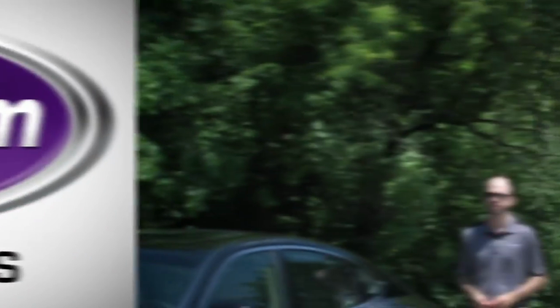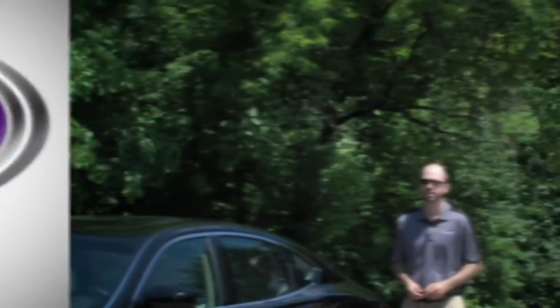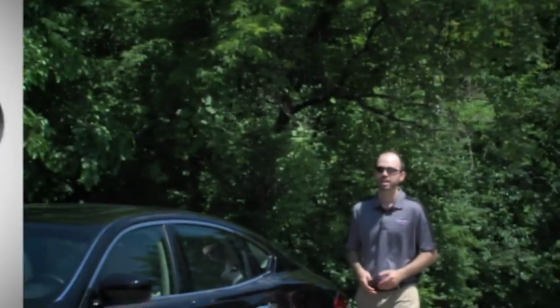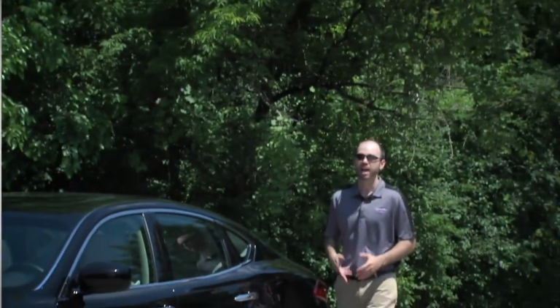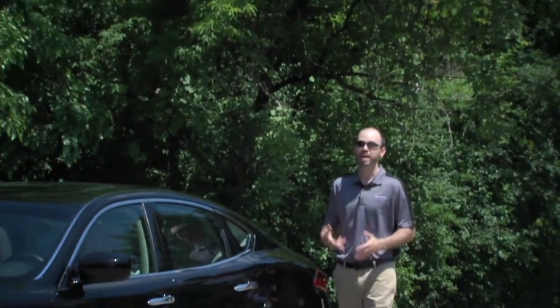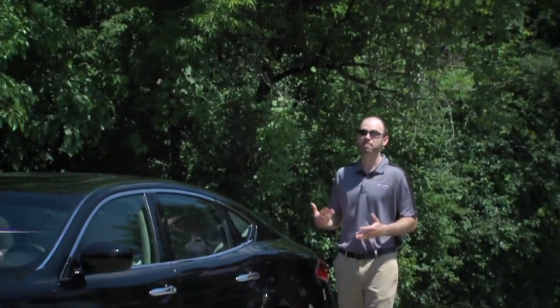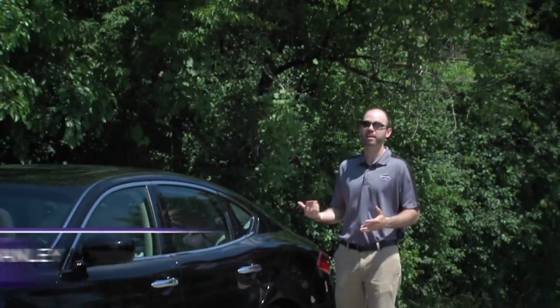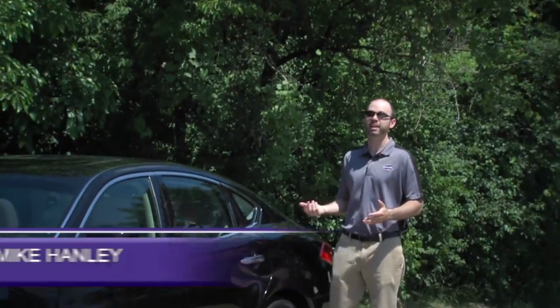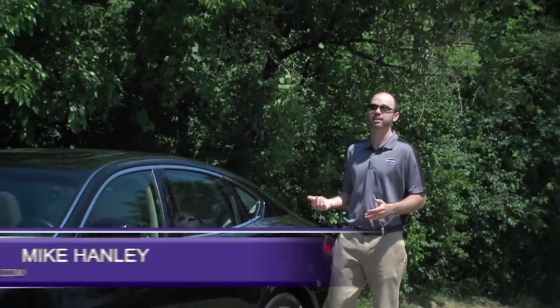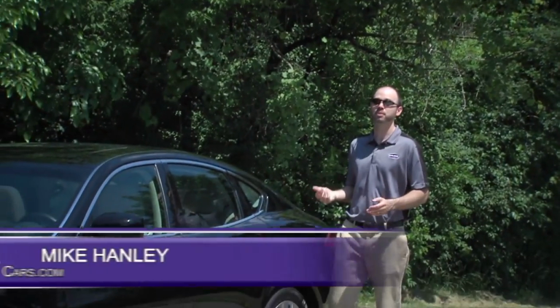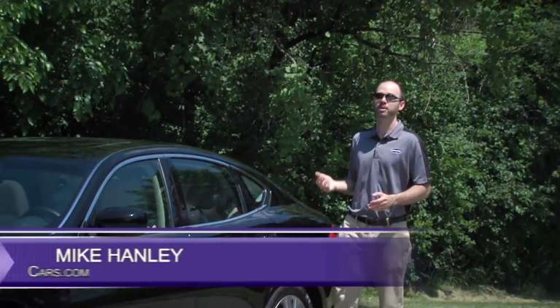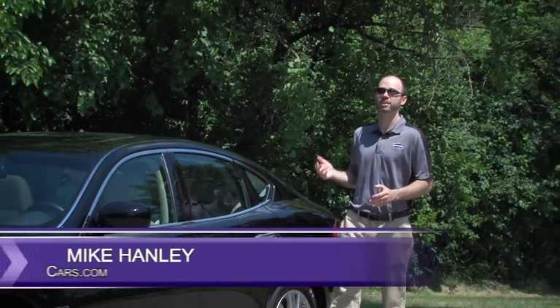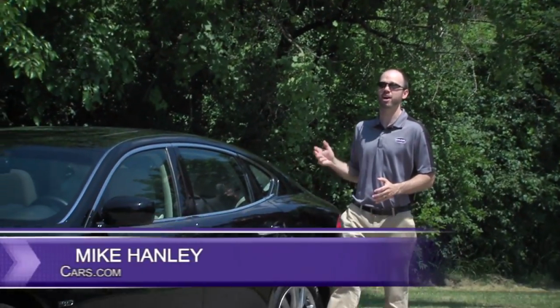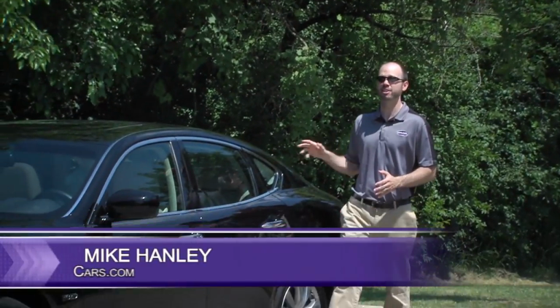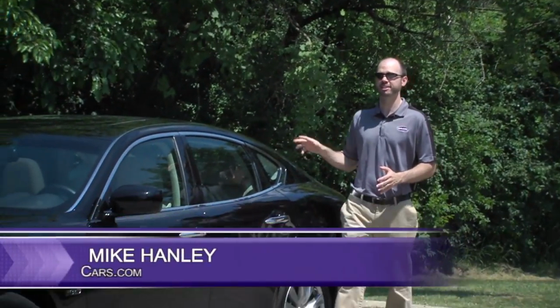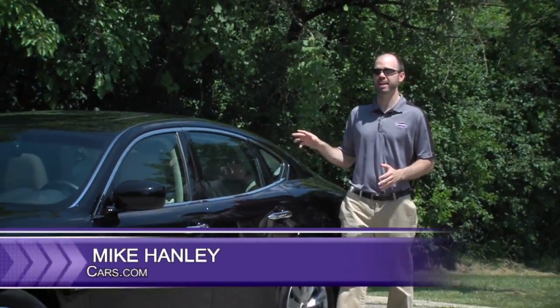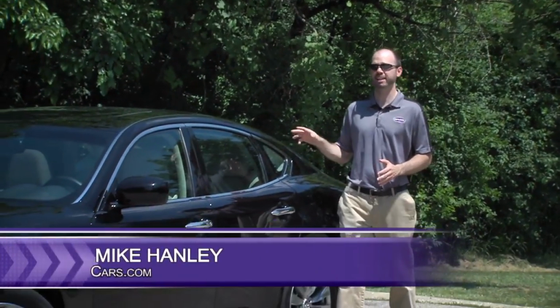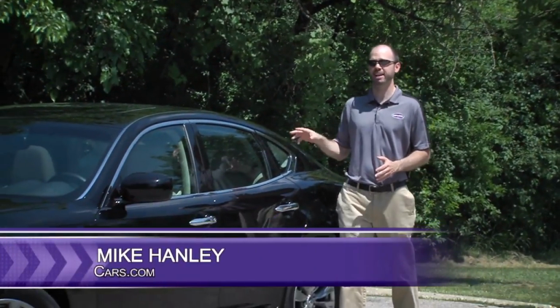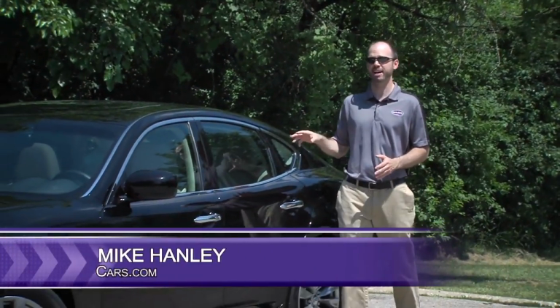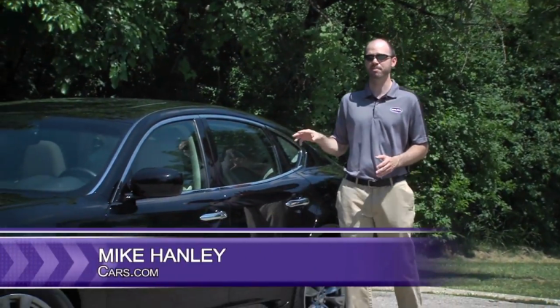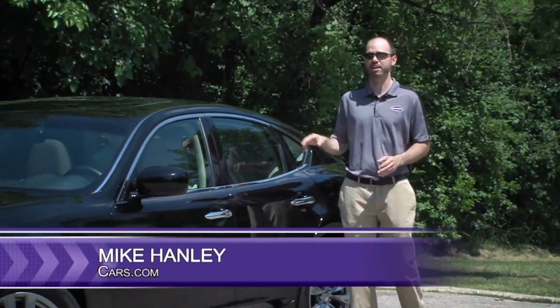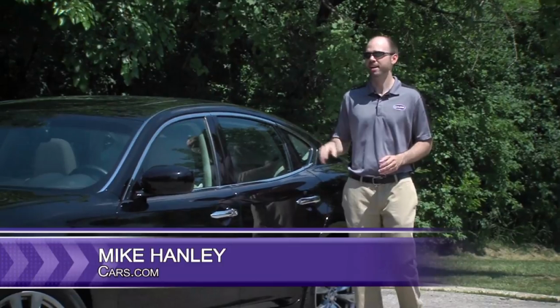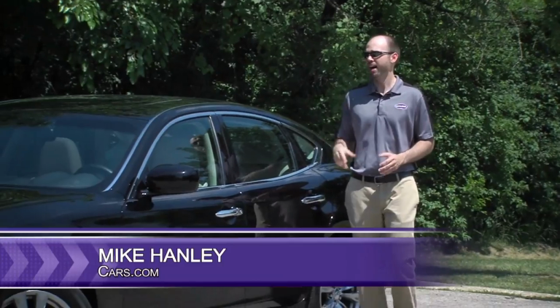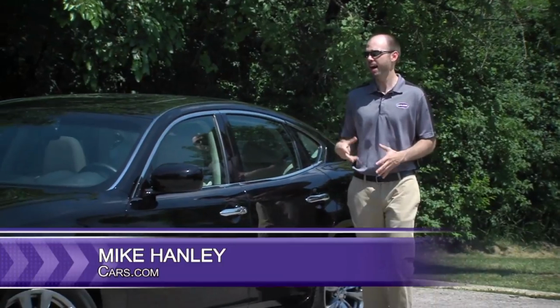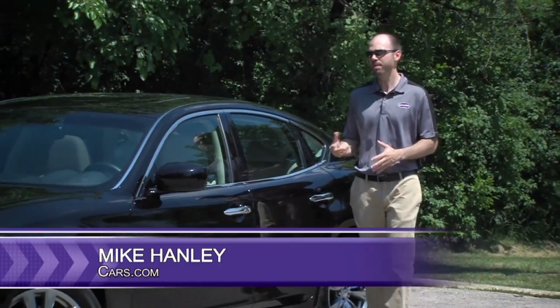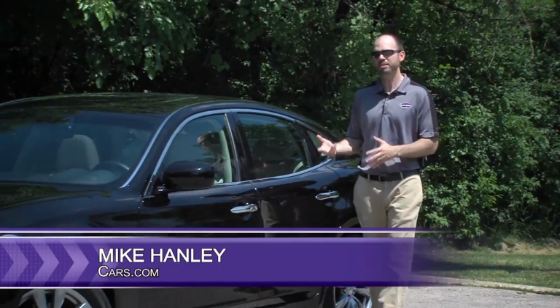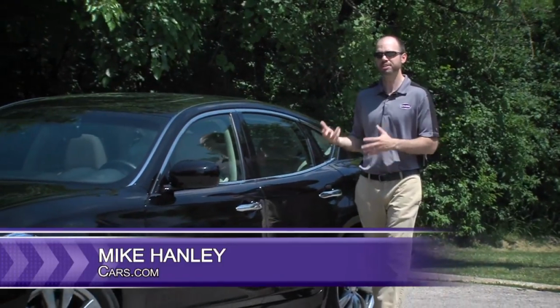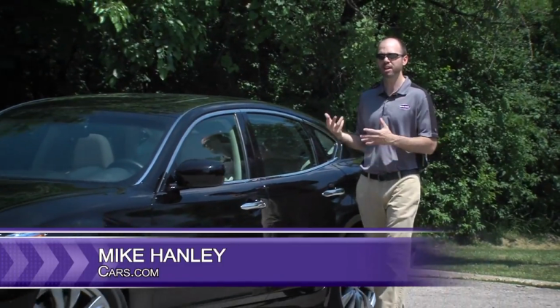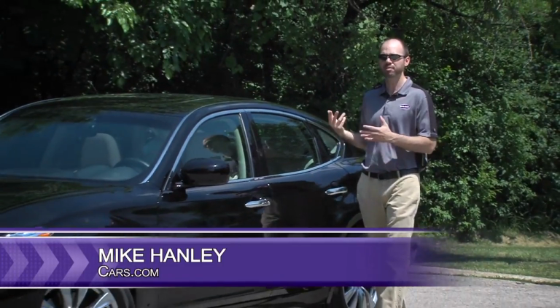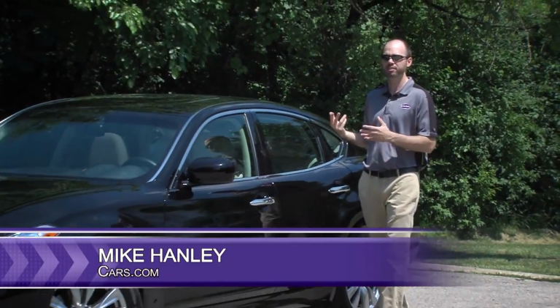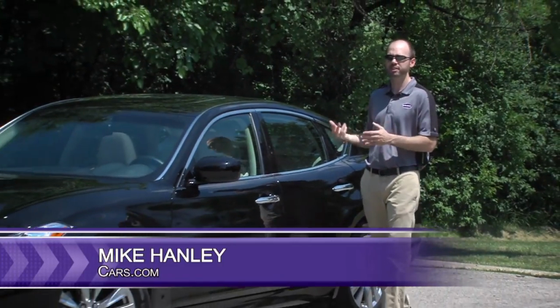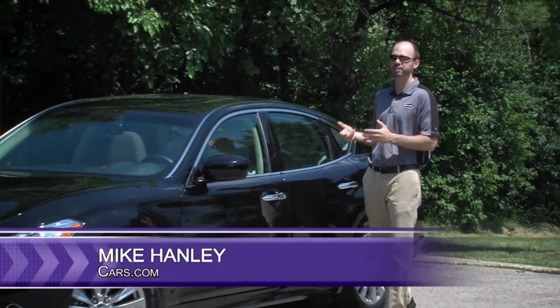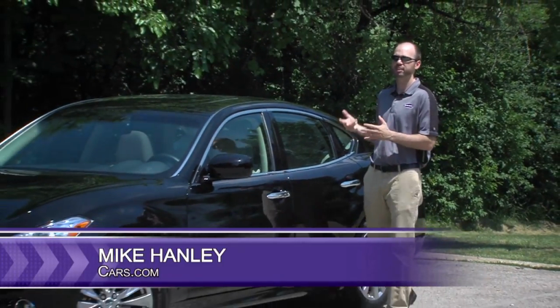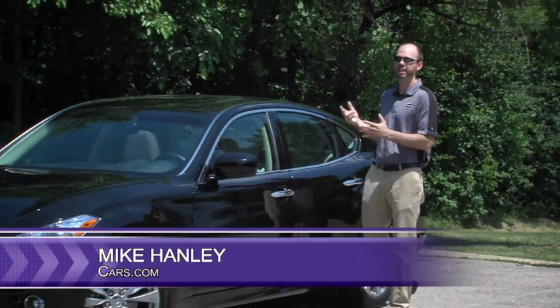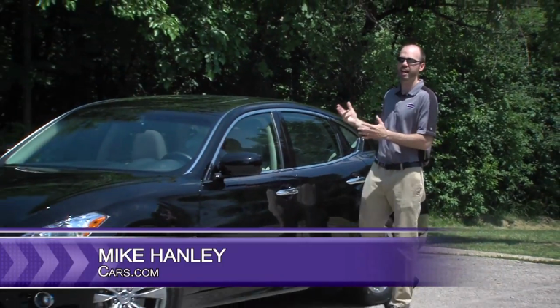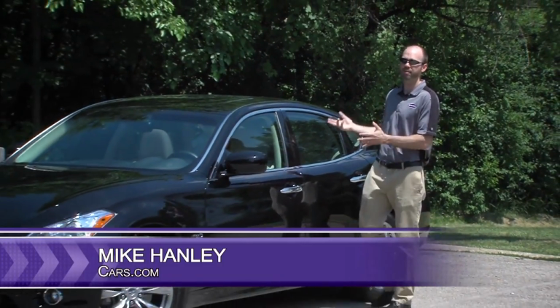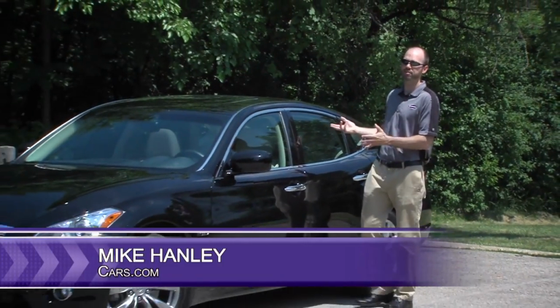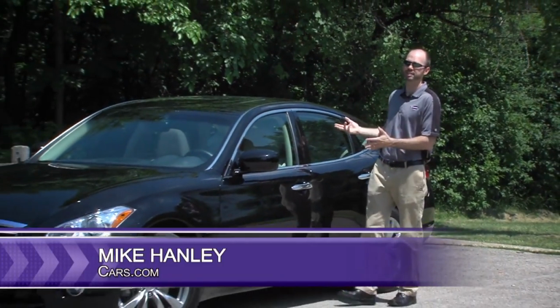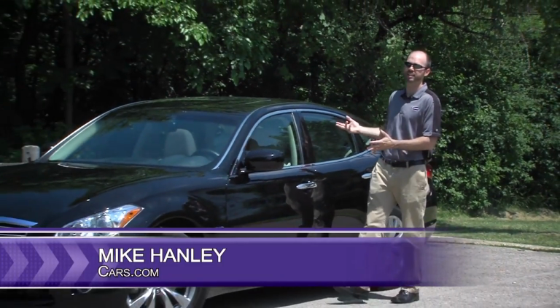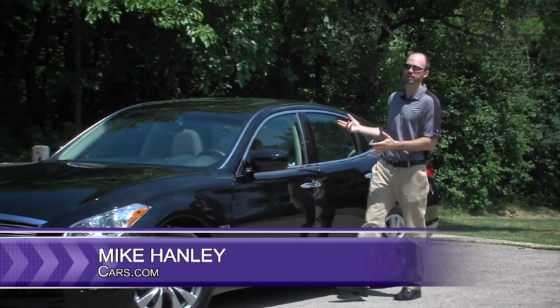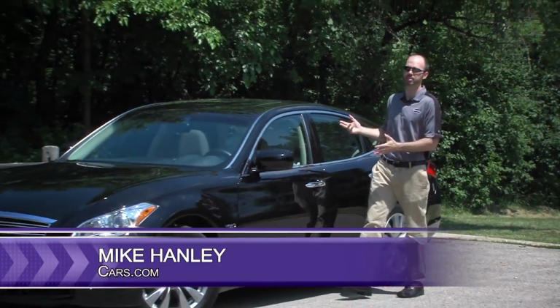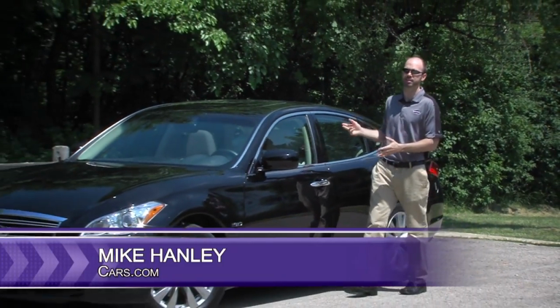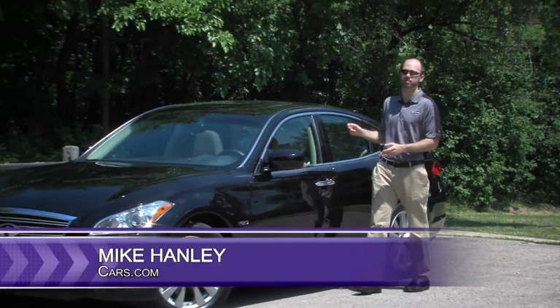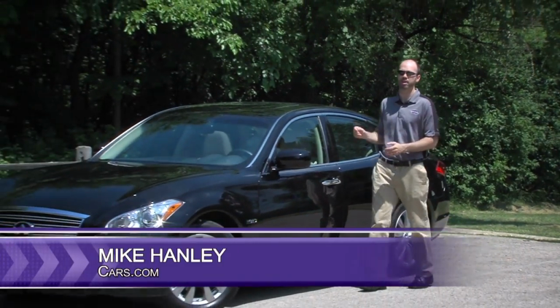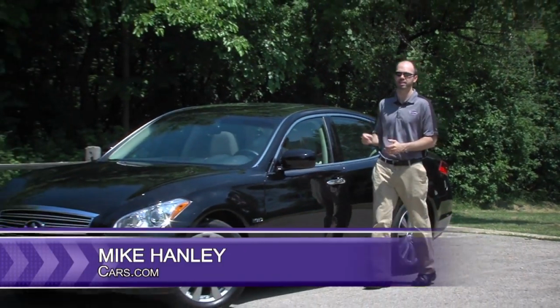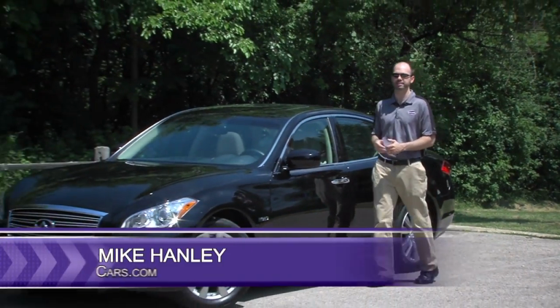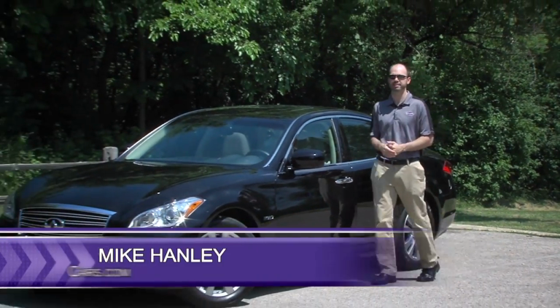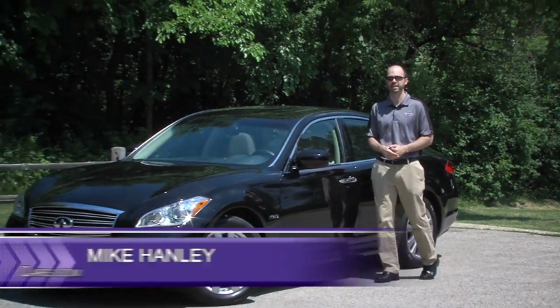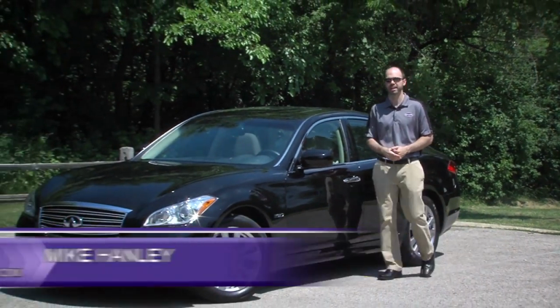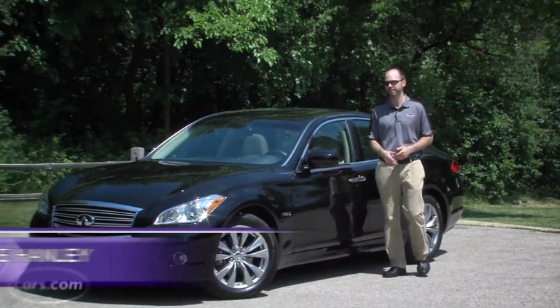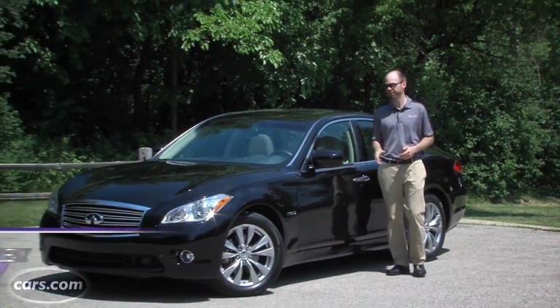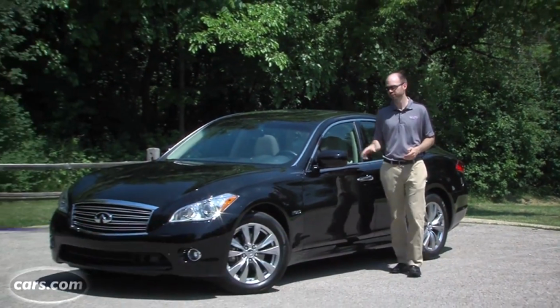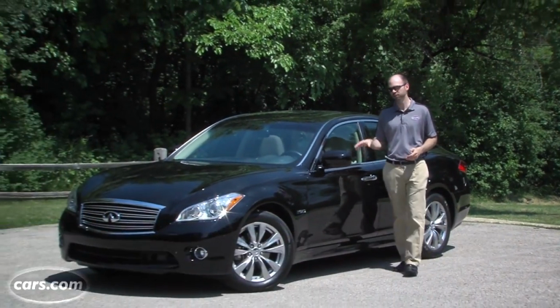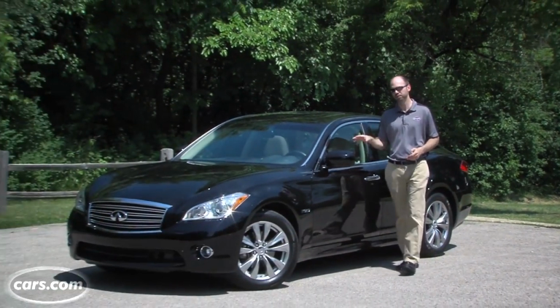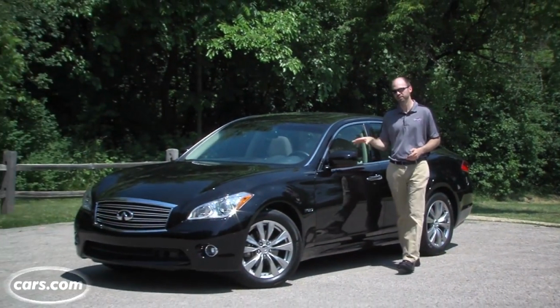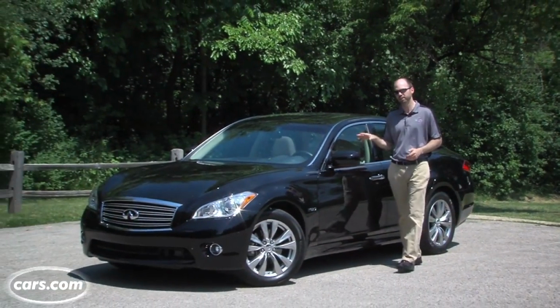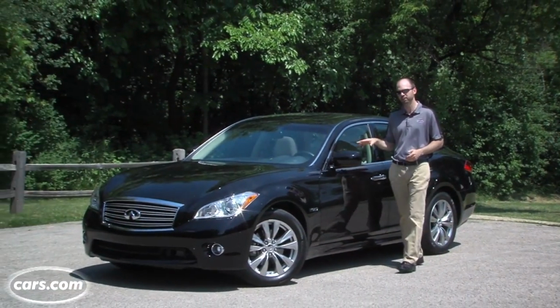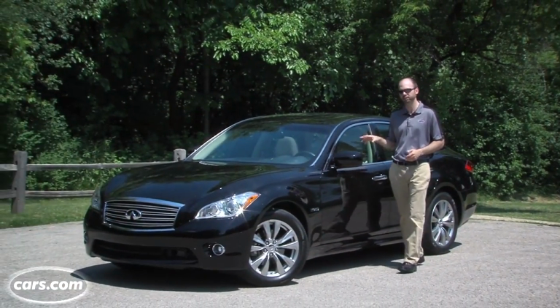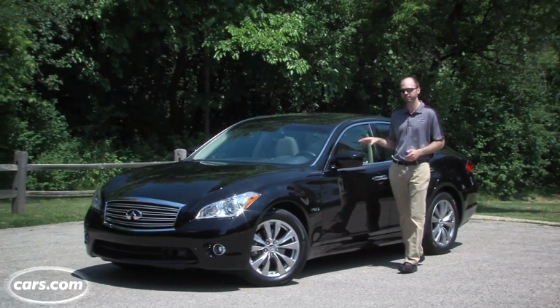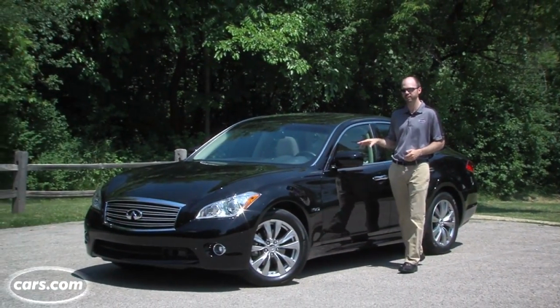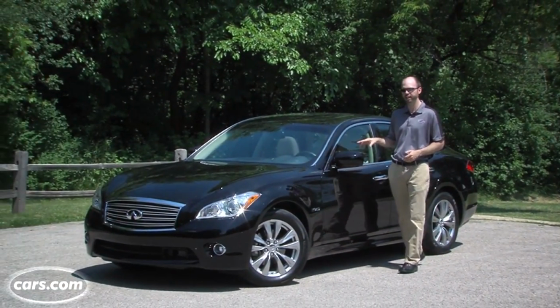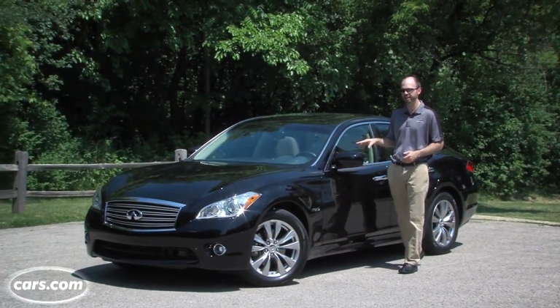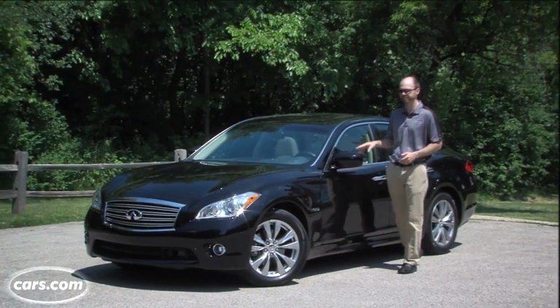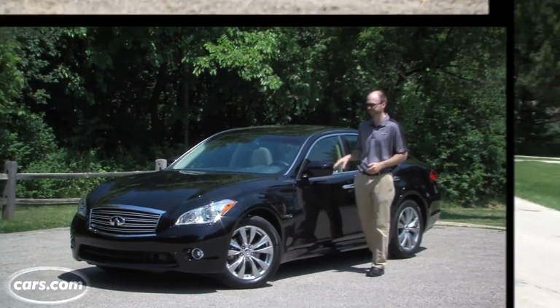Hi, I'm Mike Hanley with Cars.com. Hybrids are offered in nearly every segment of the market today, including the luxury class.